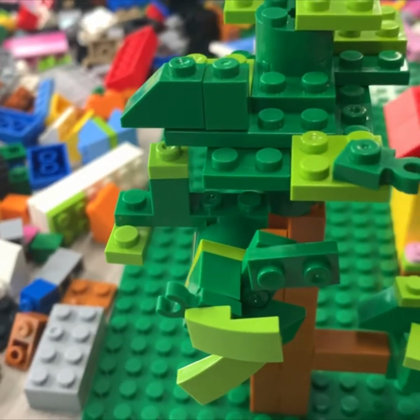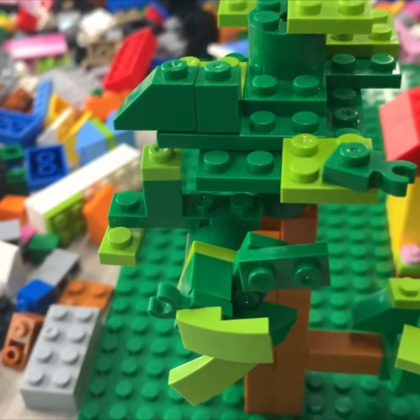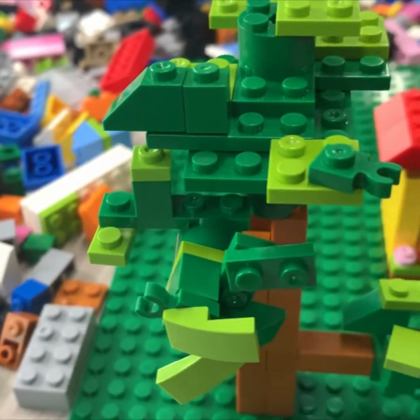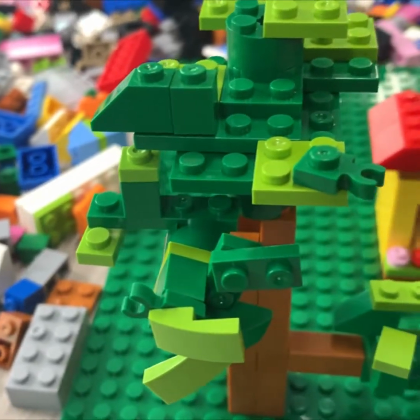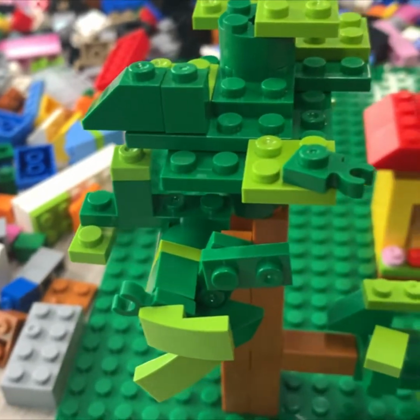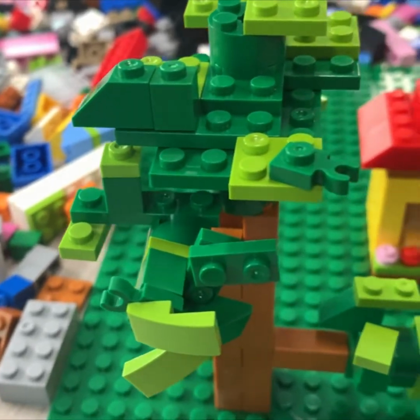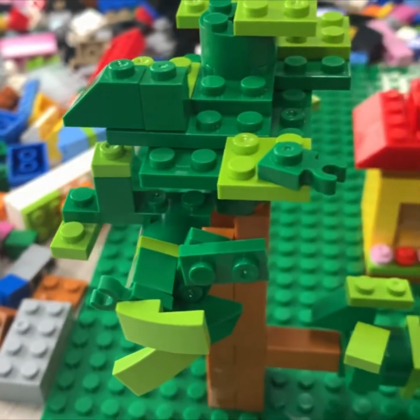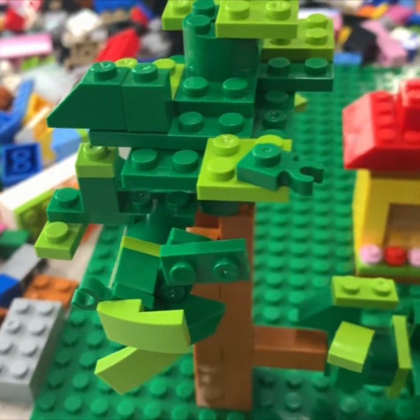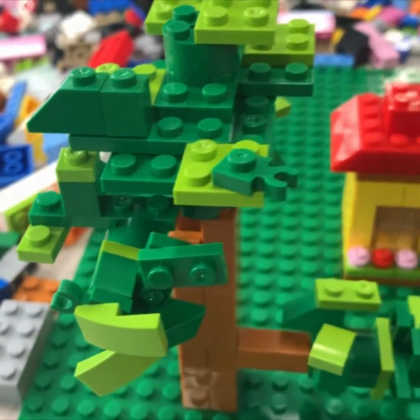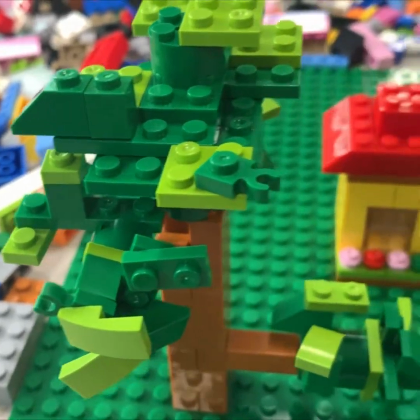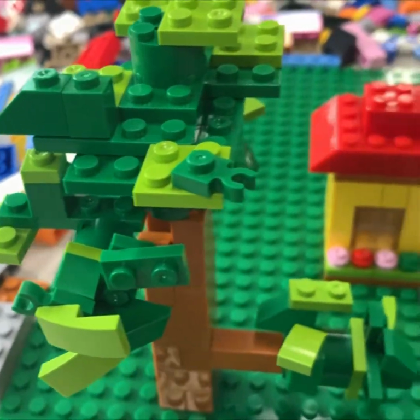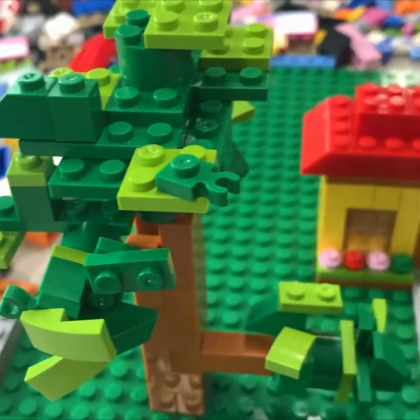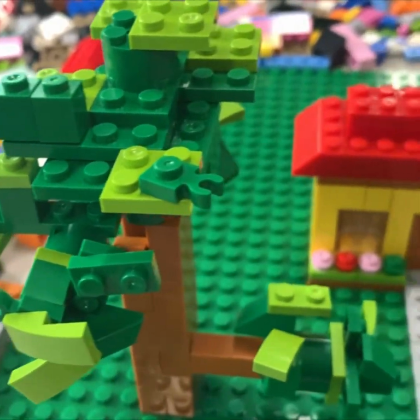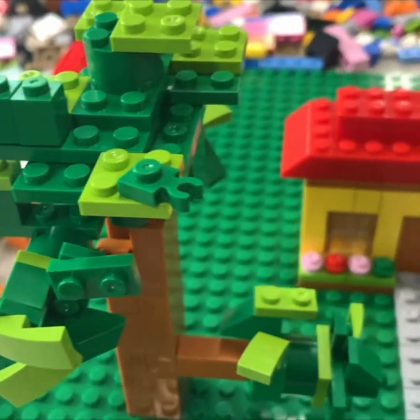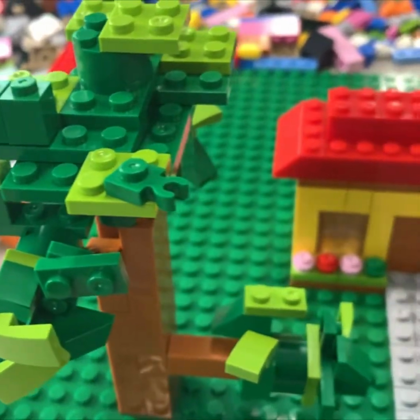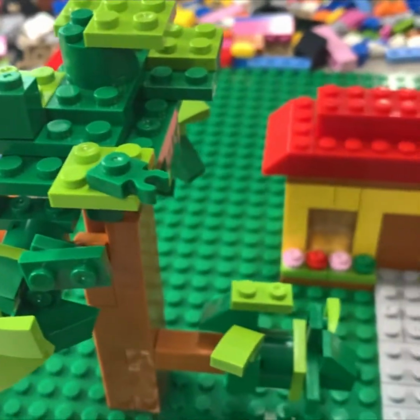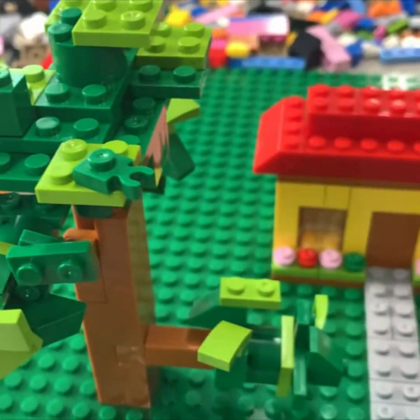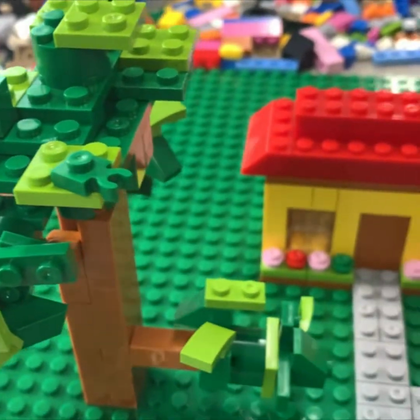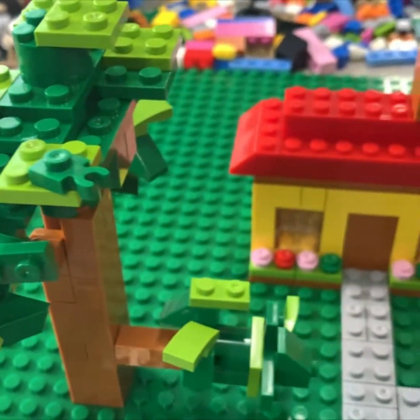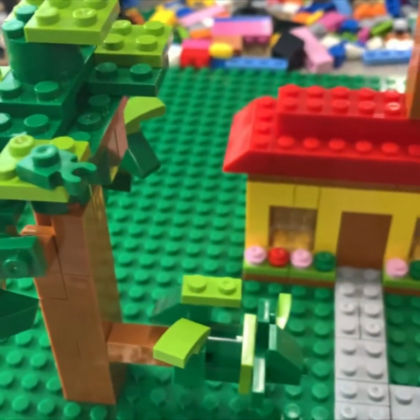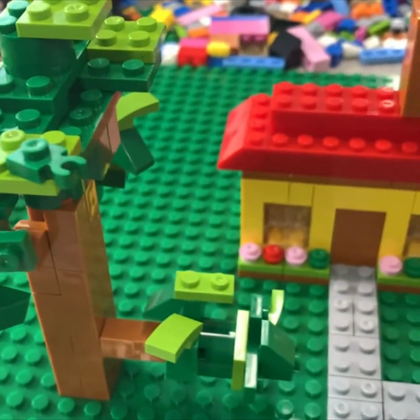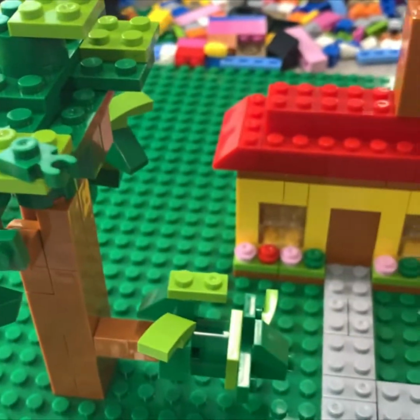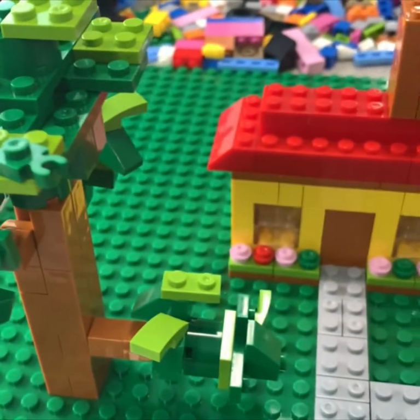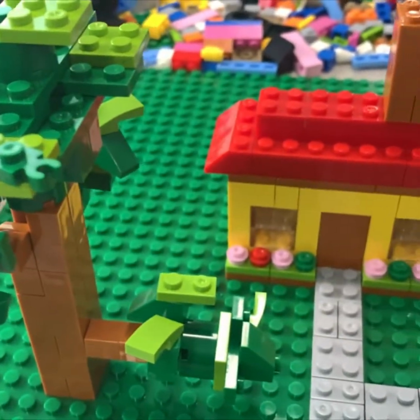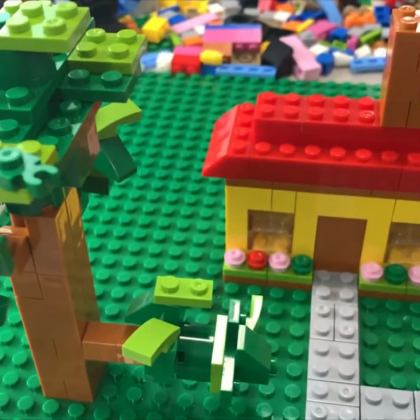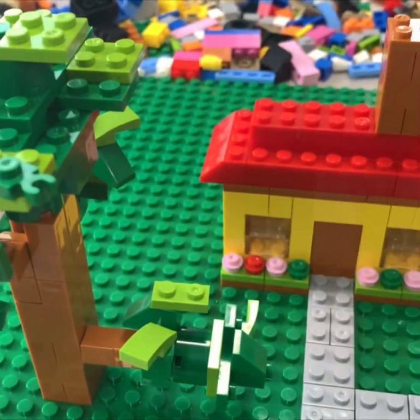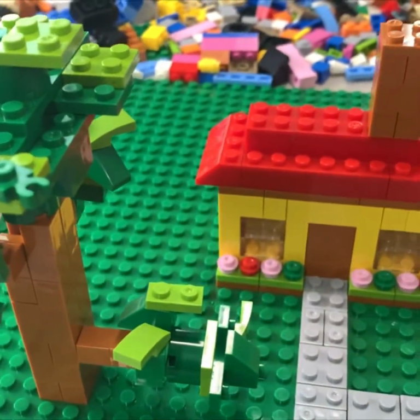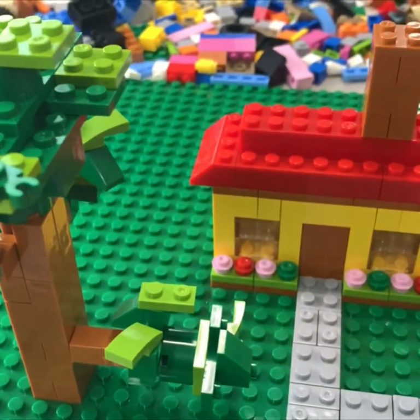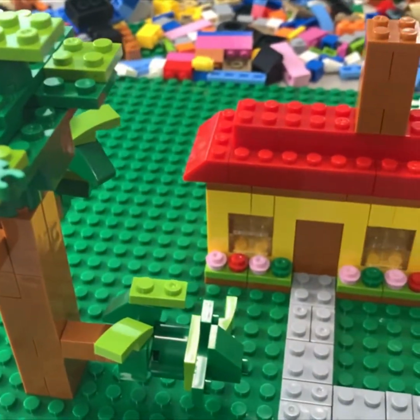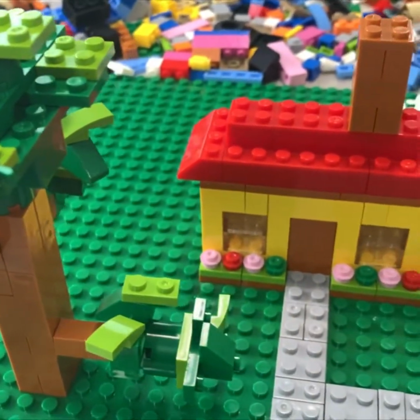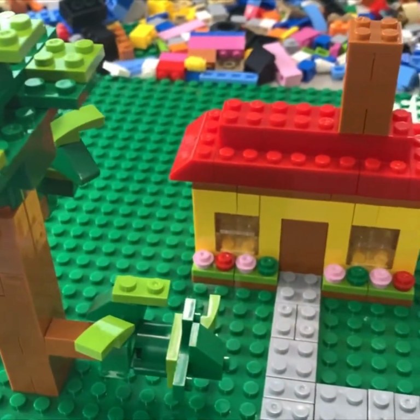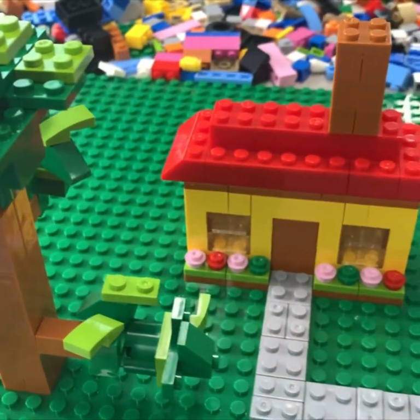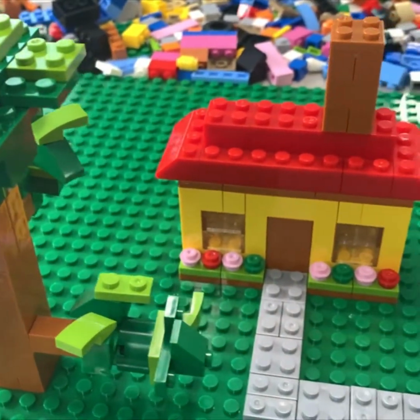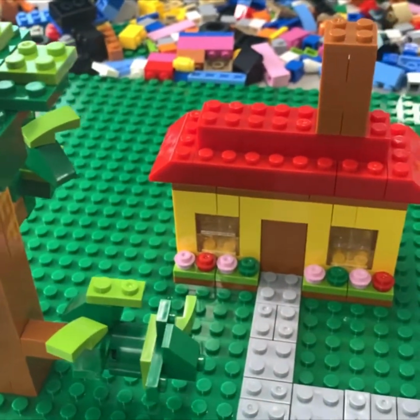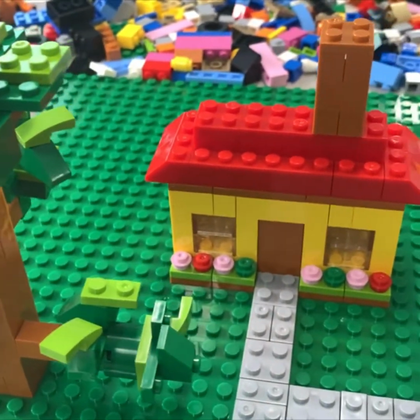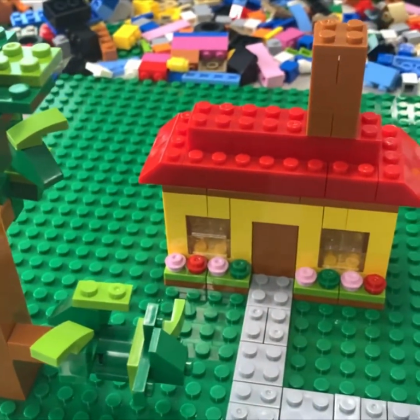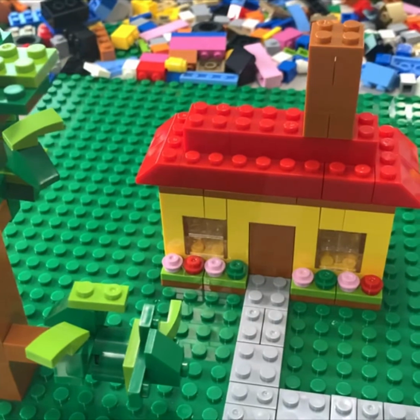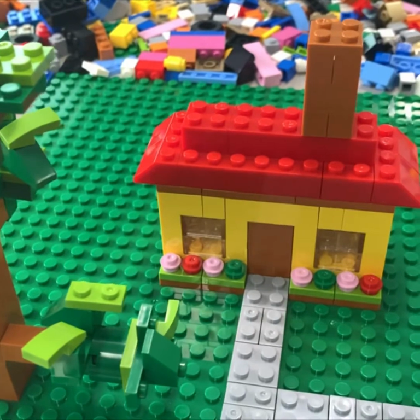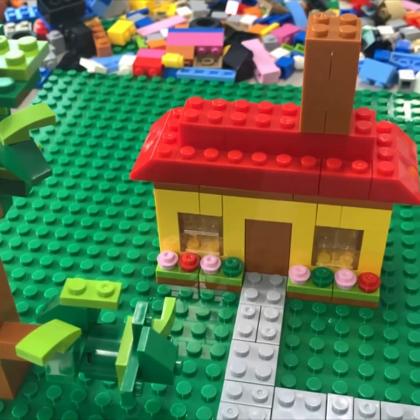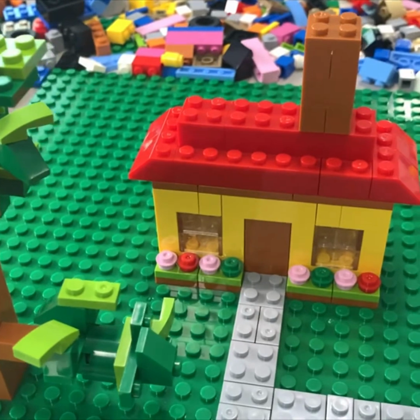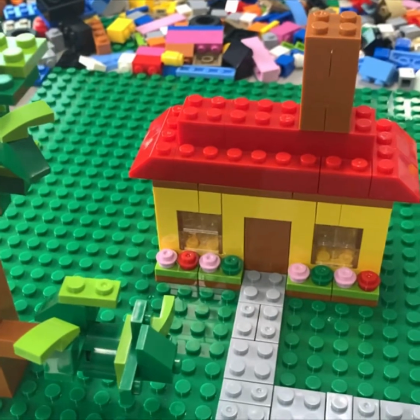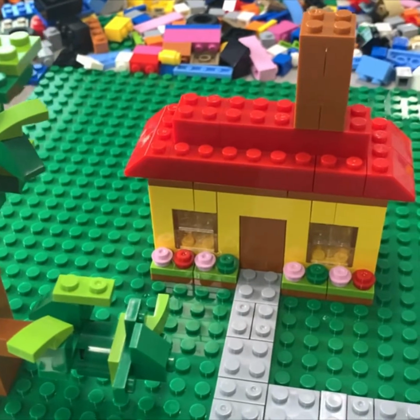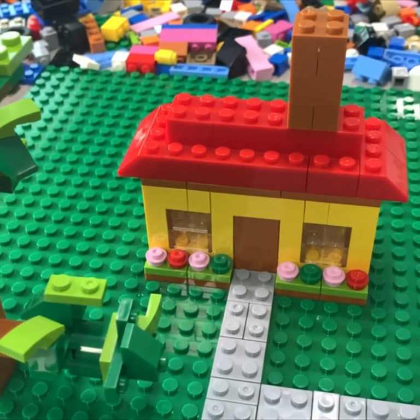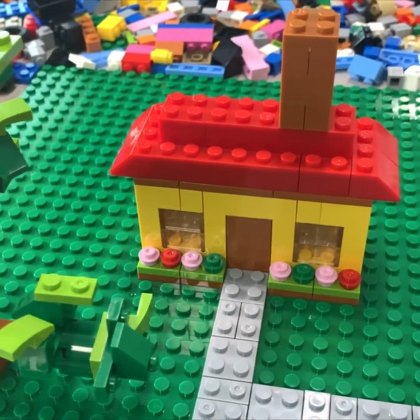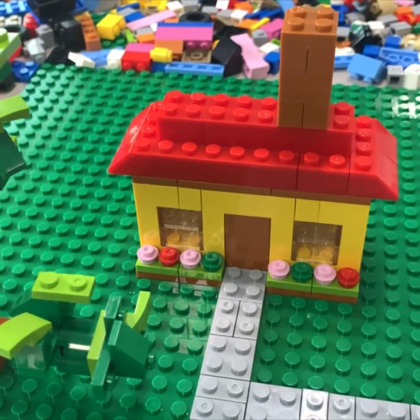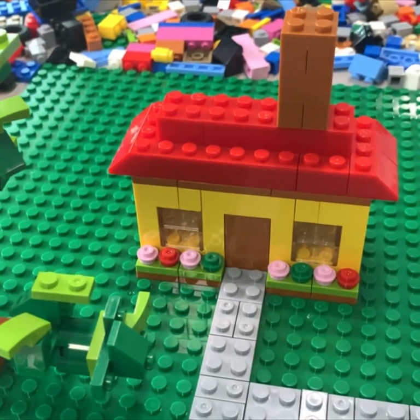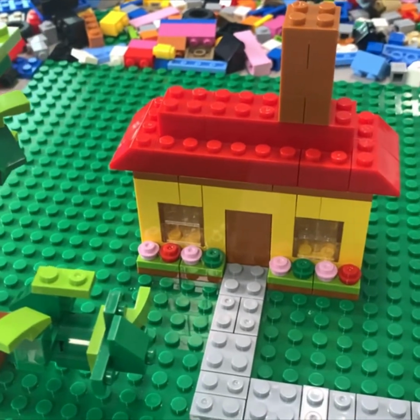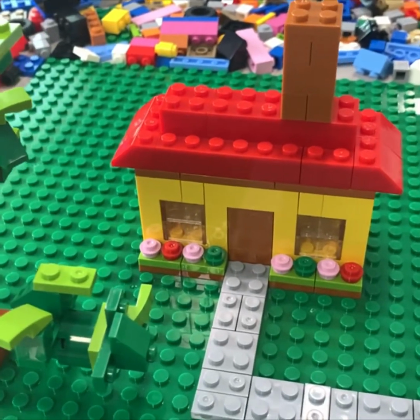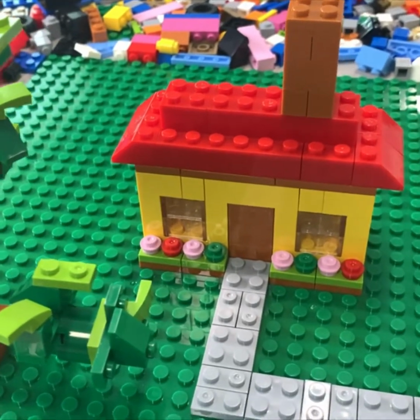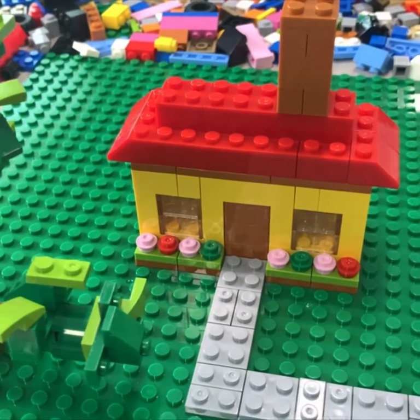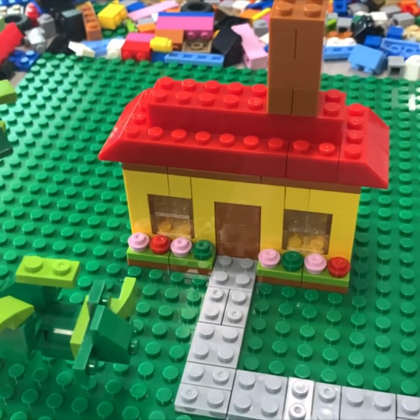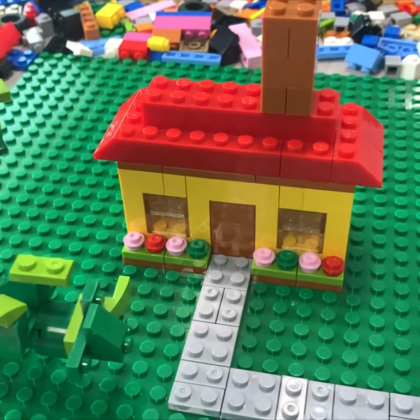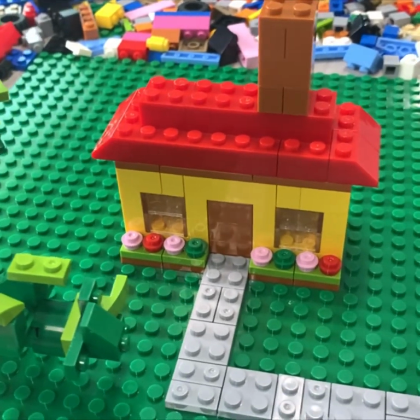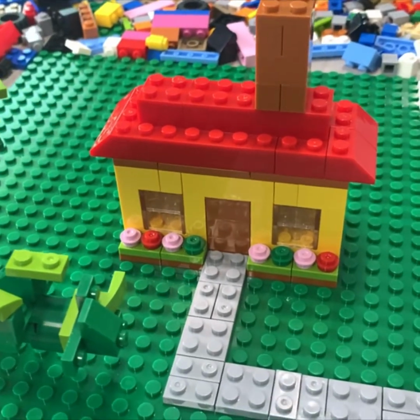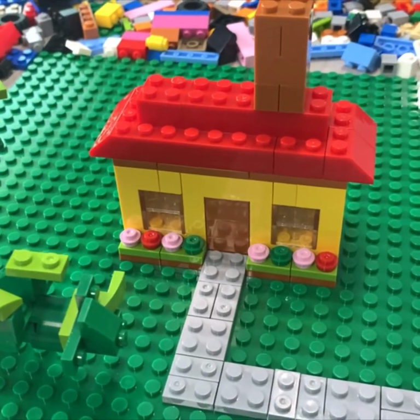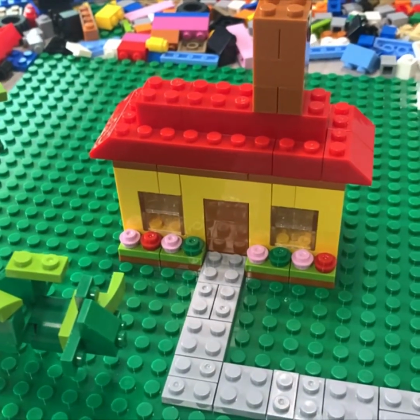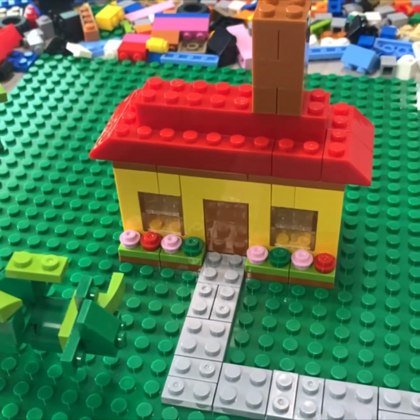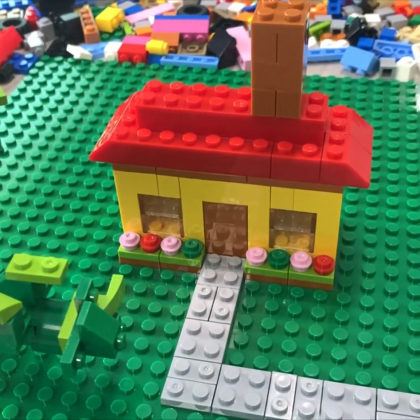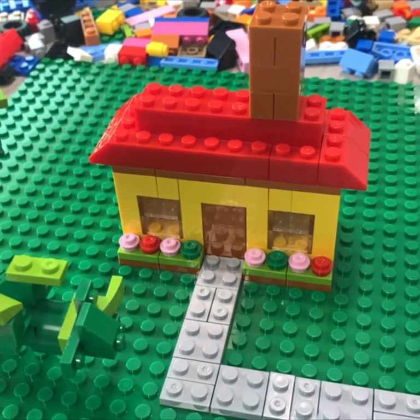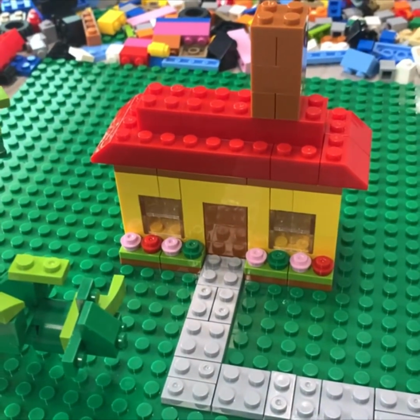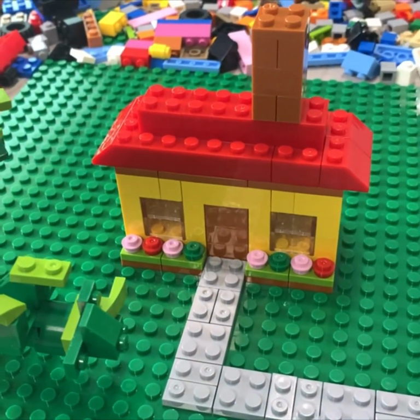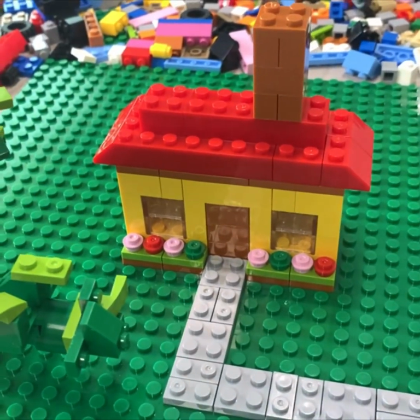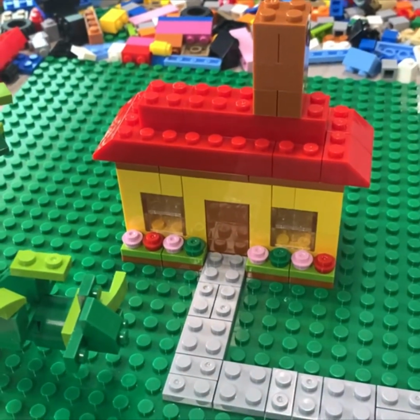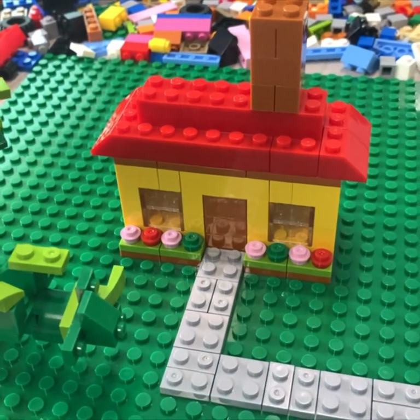Hey guys, welcome back to Art Adventures. Today, we're going to build ourselves a little house out of Legos.